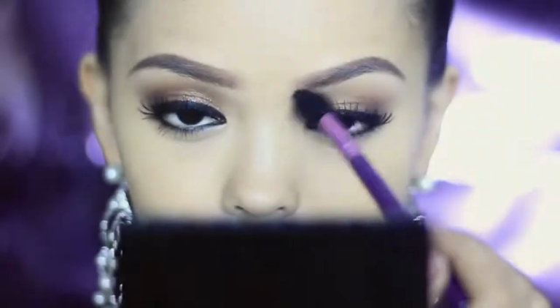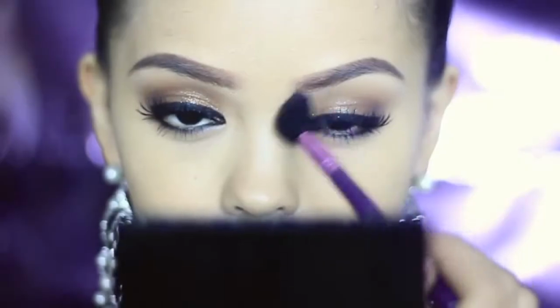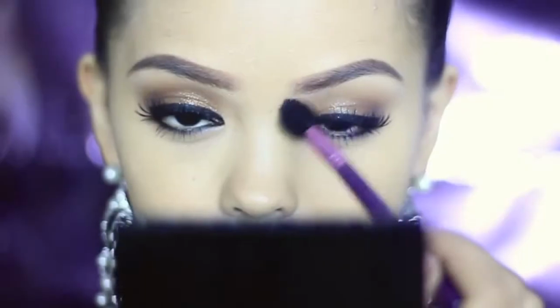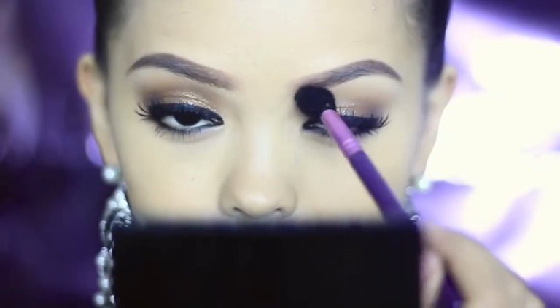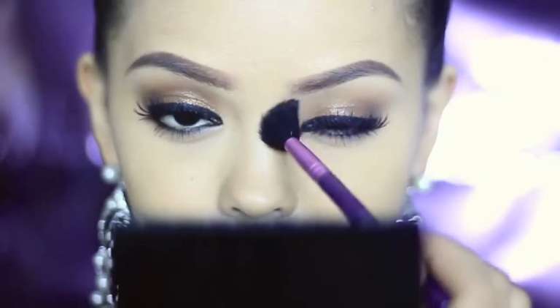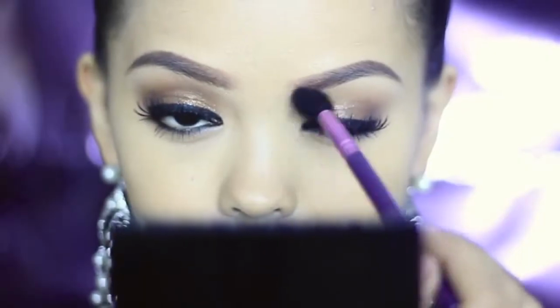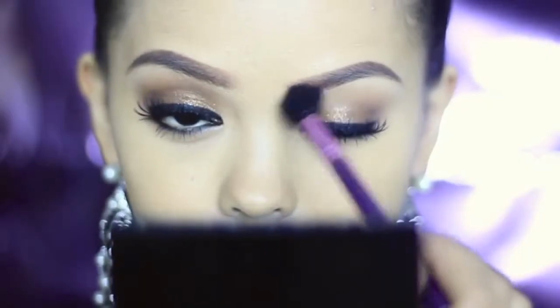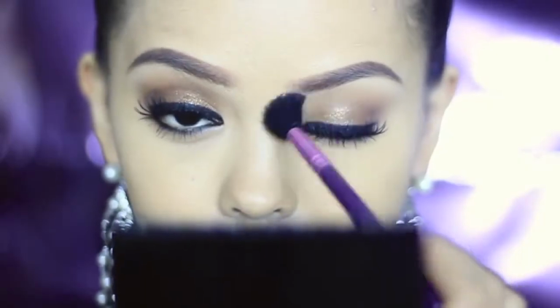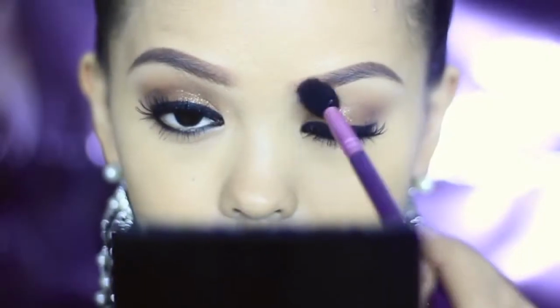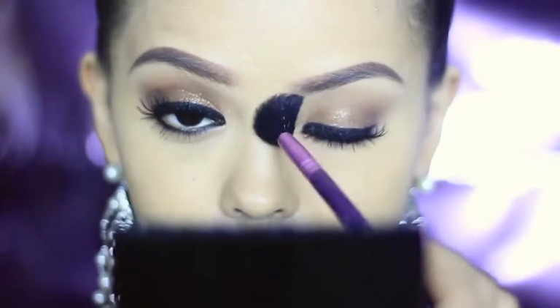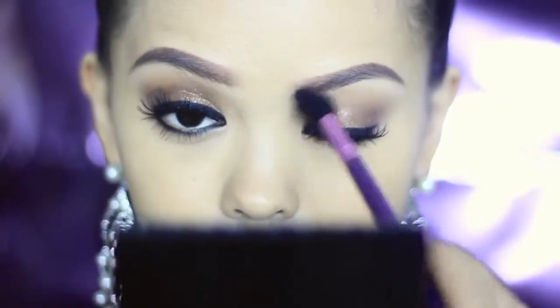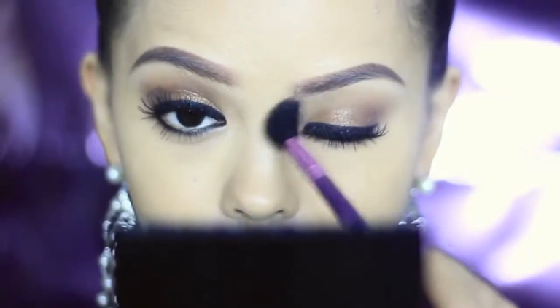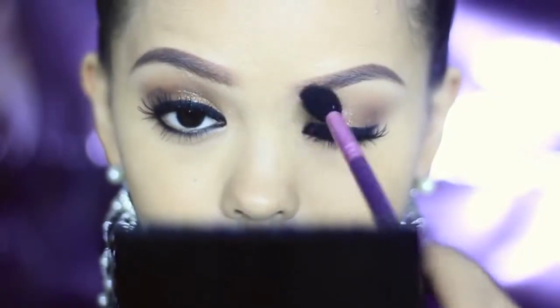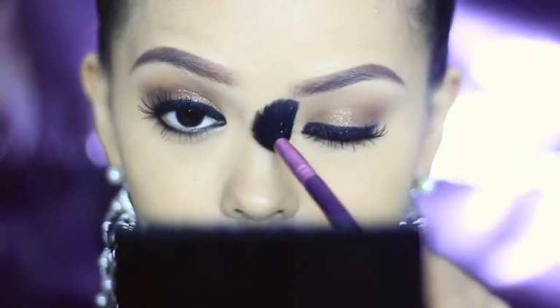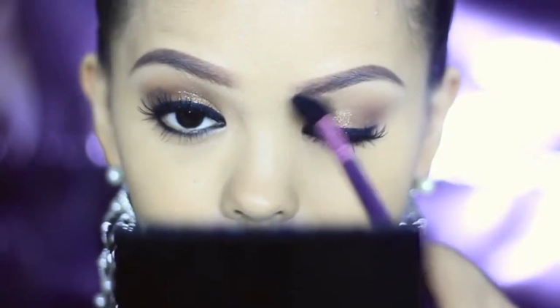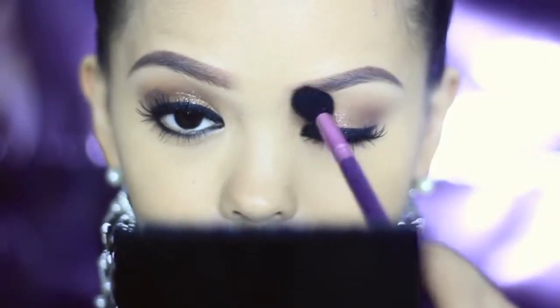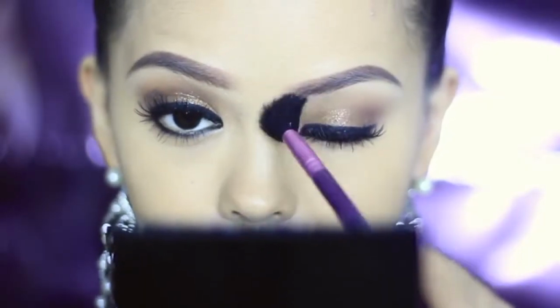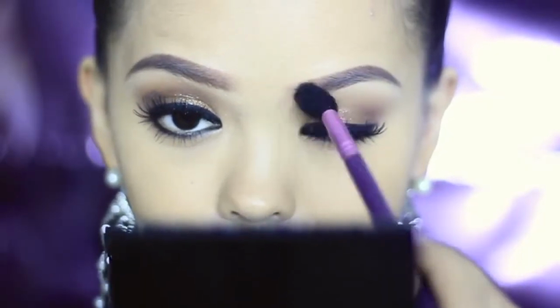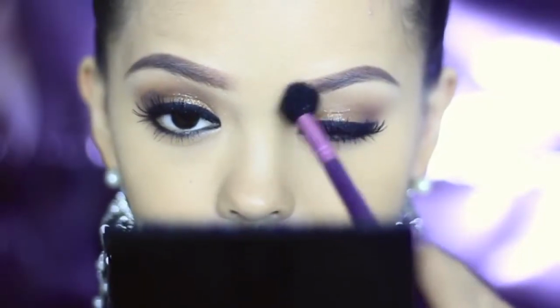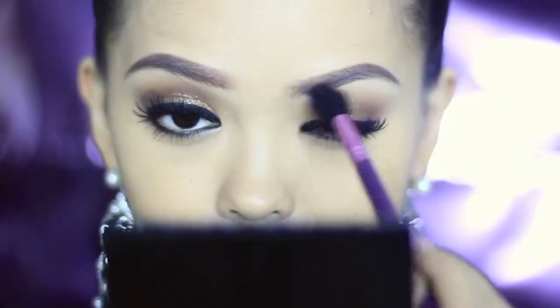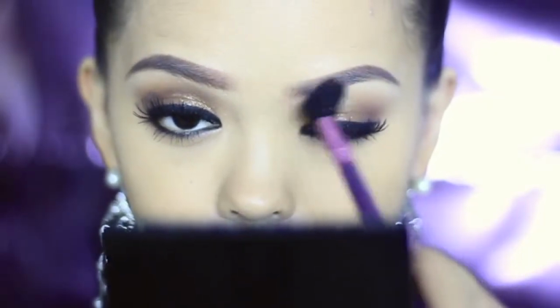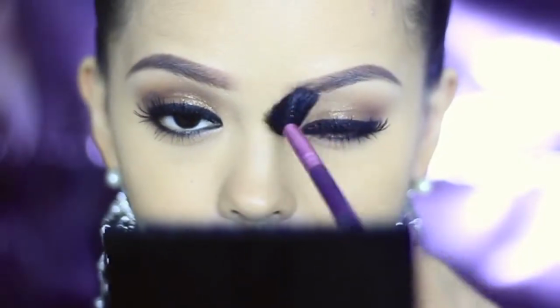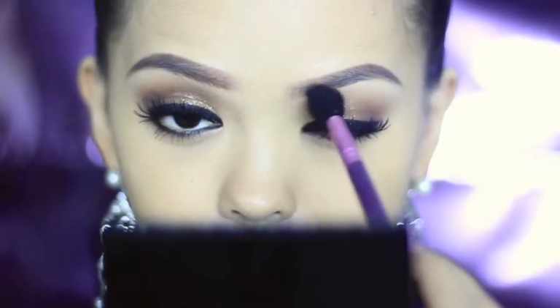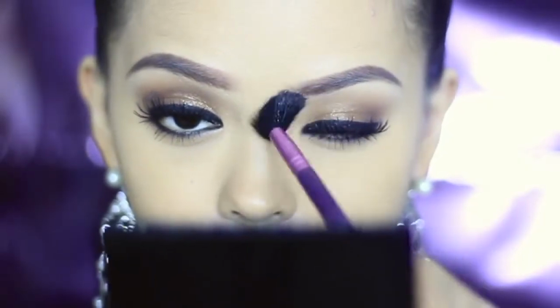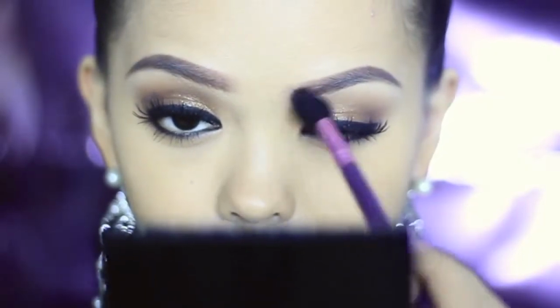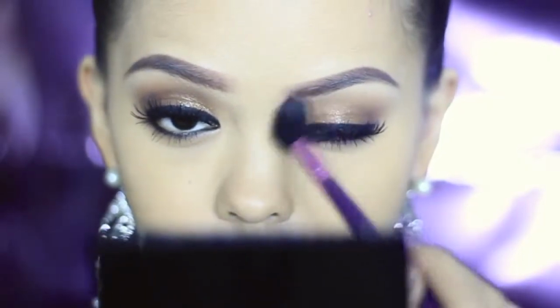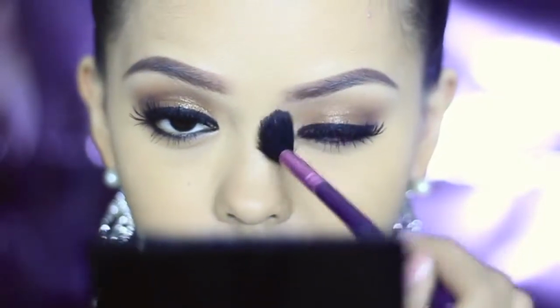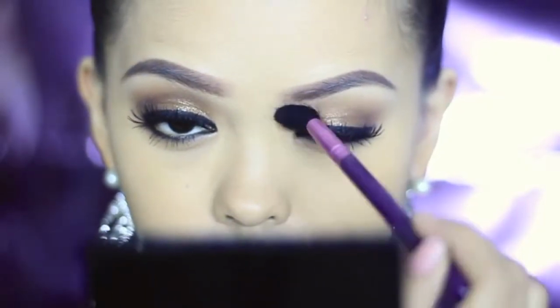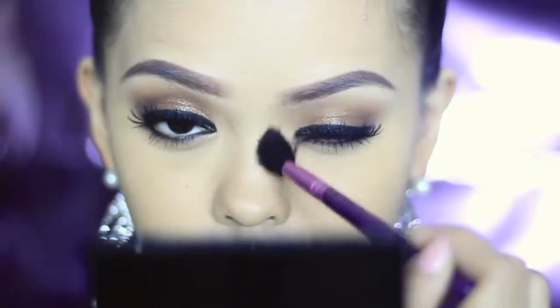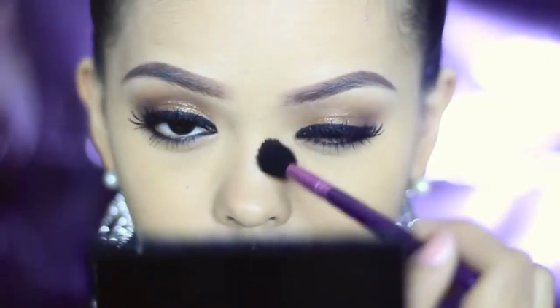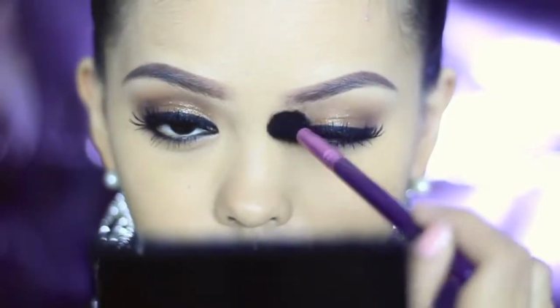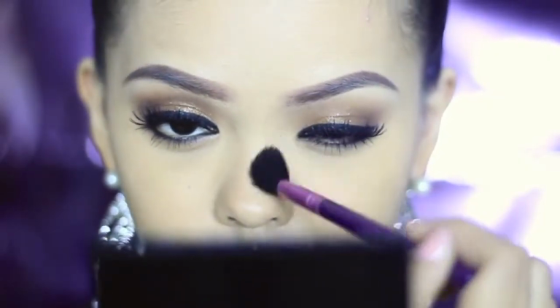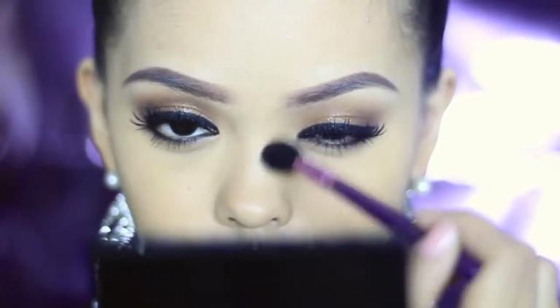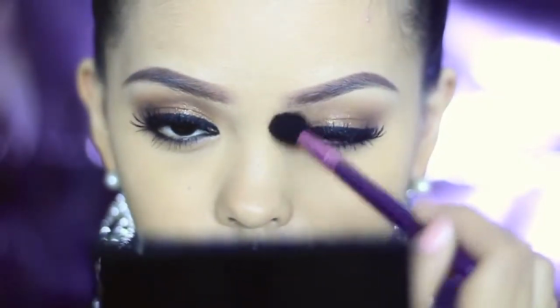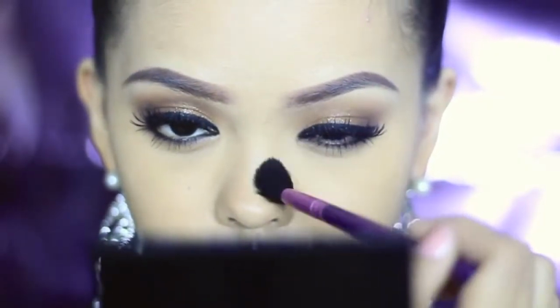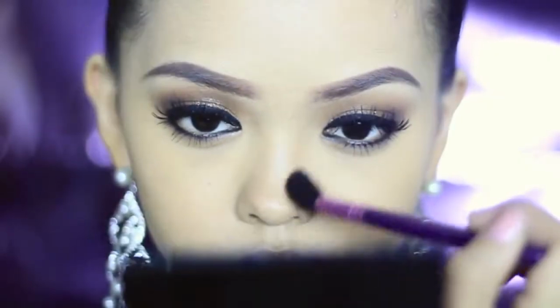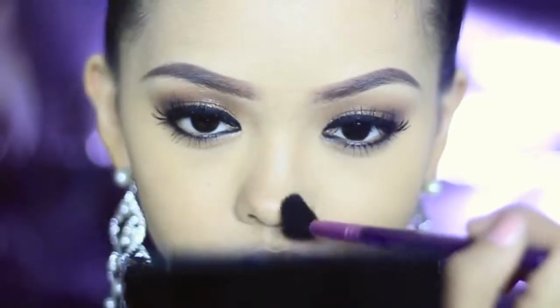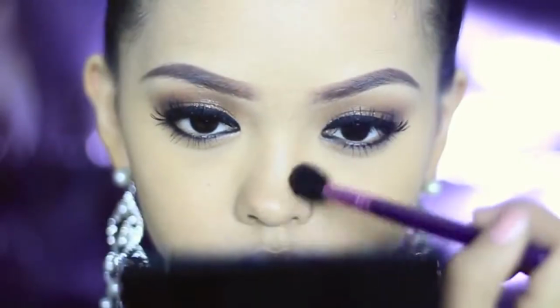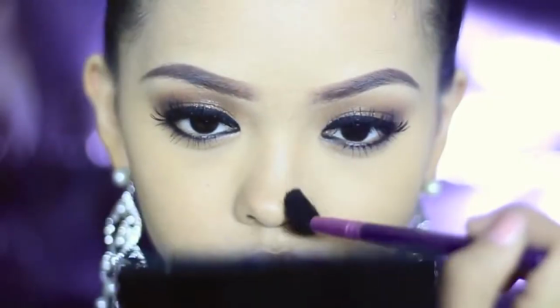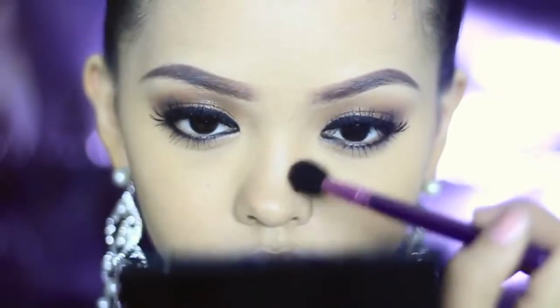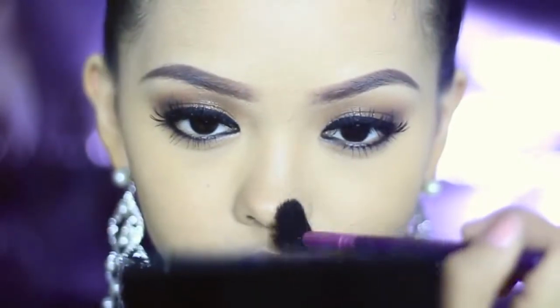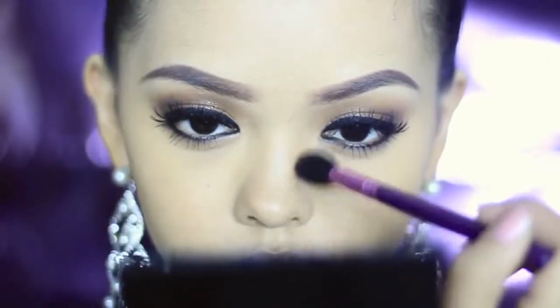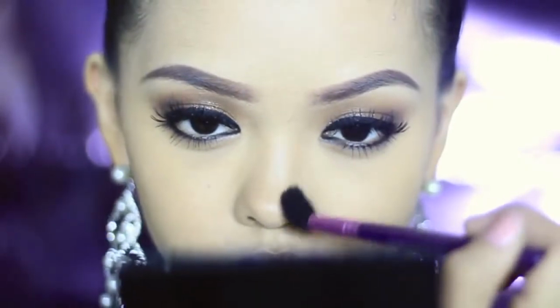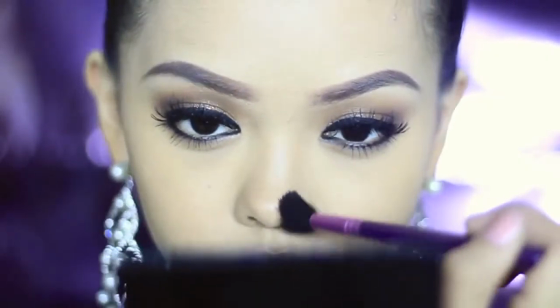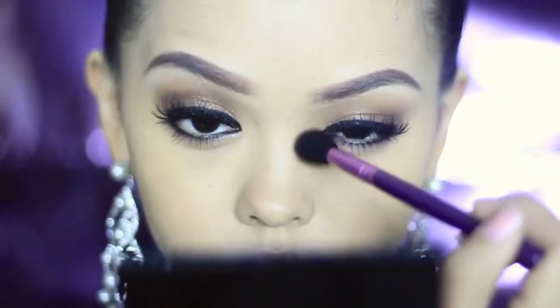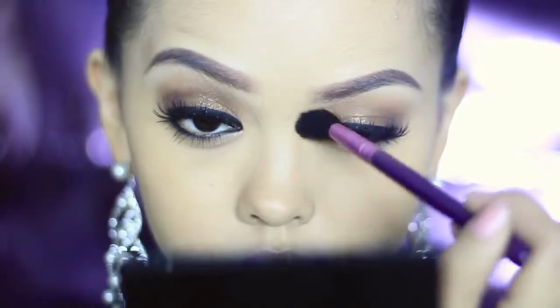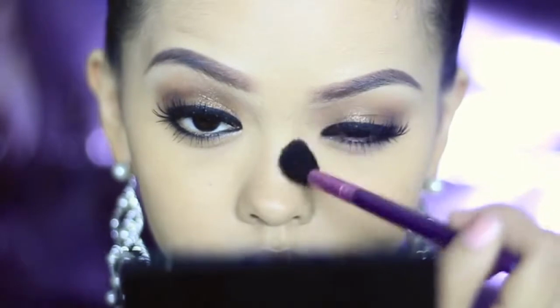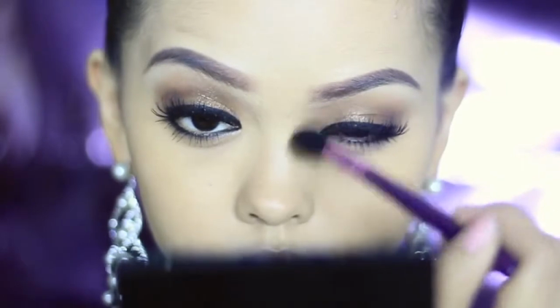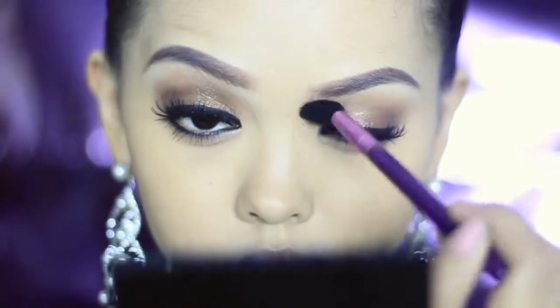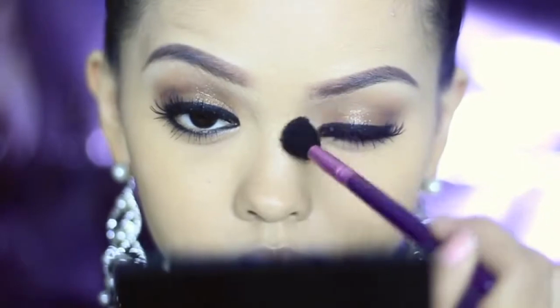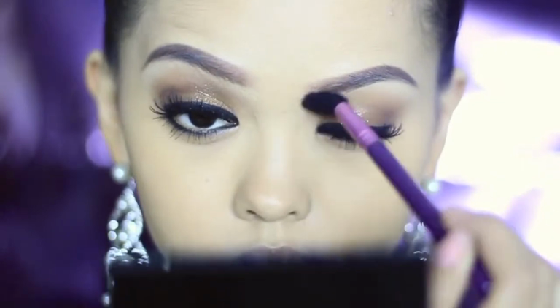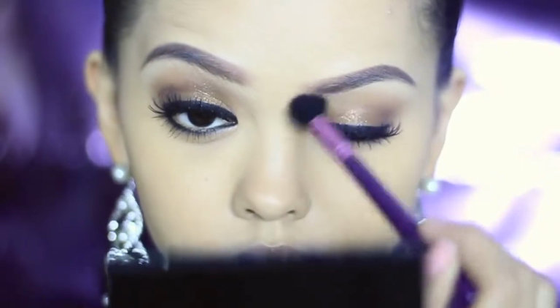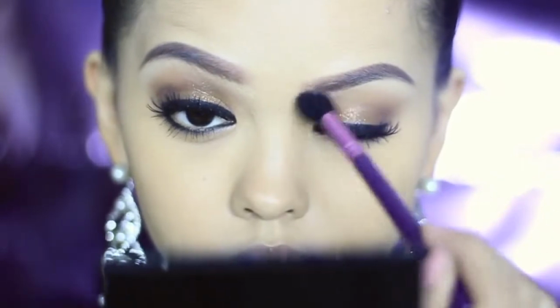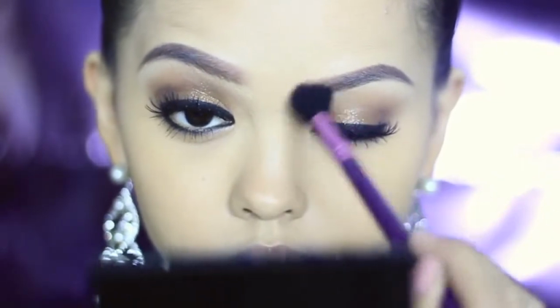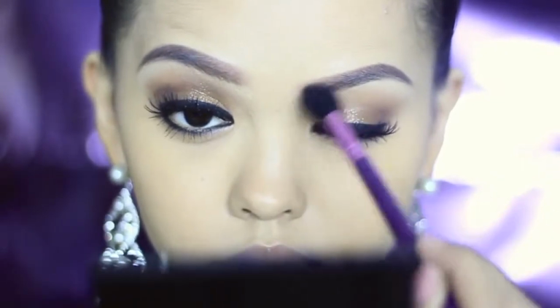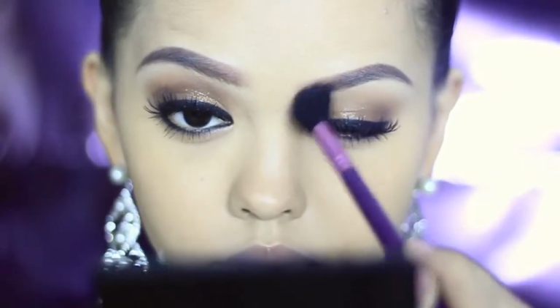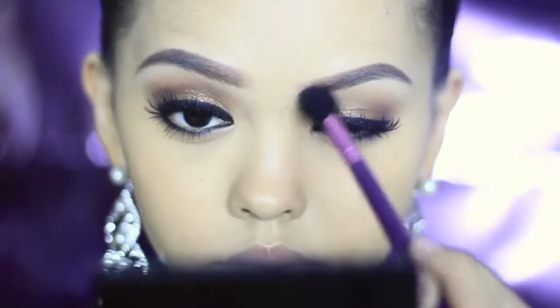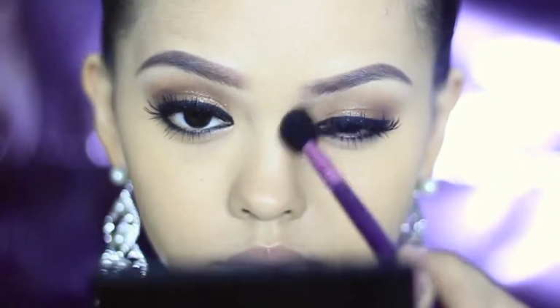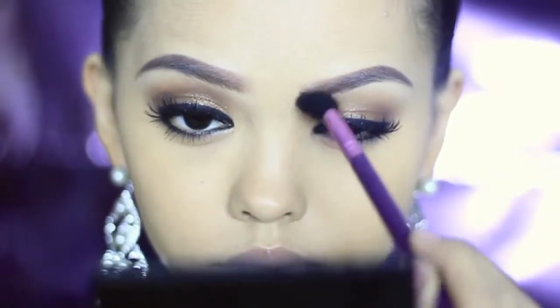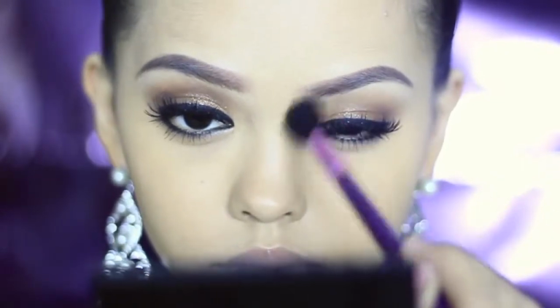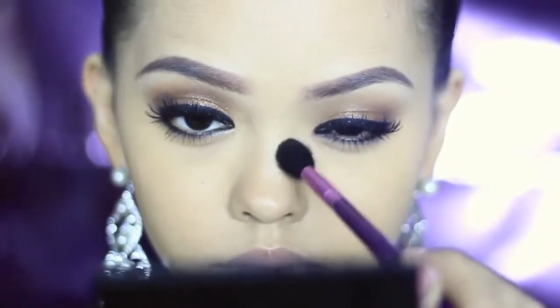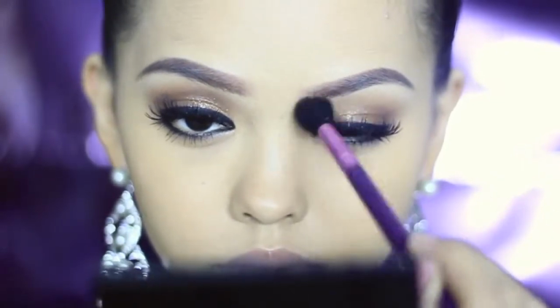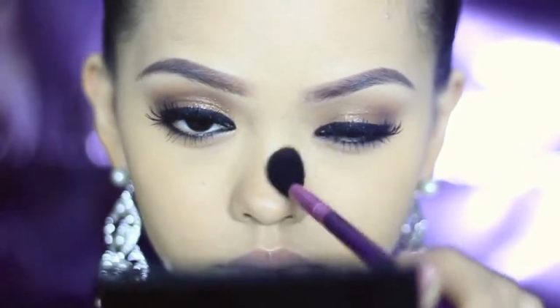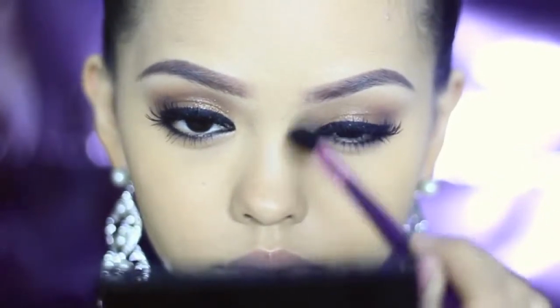This step is optional, but contour your nose to make it look narrow. I'm just using a tiny bit of matte brown eyeshadow.